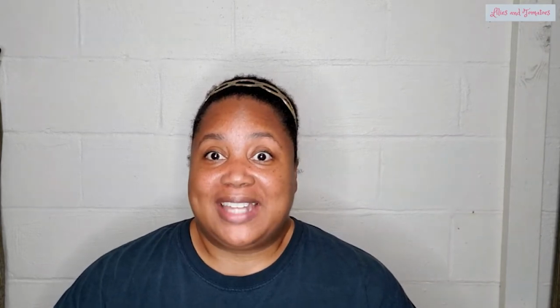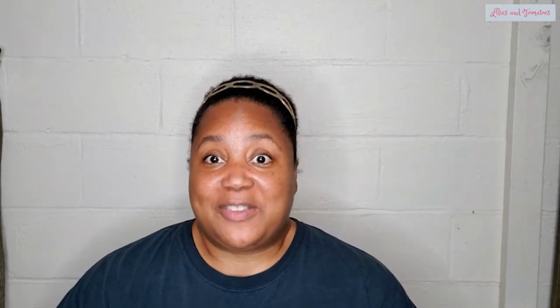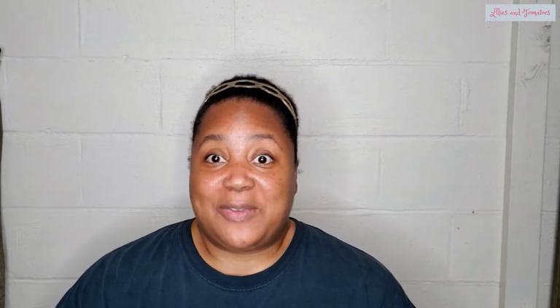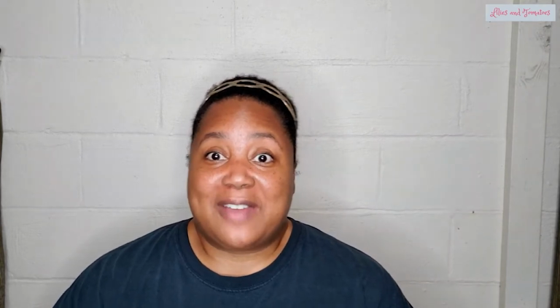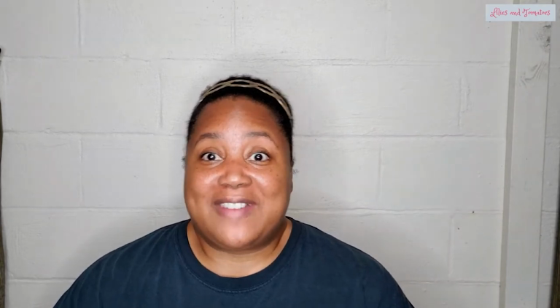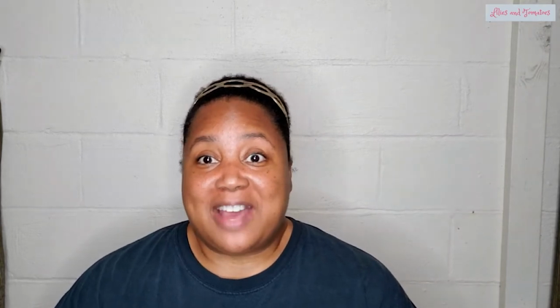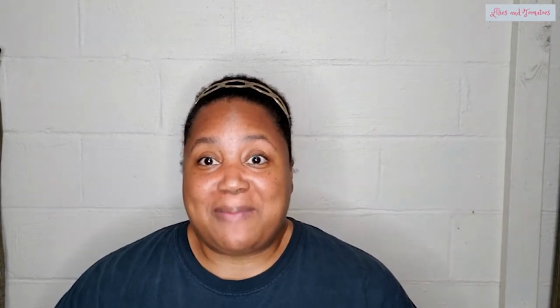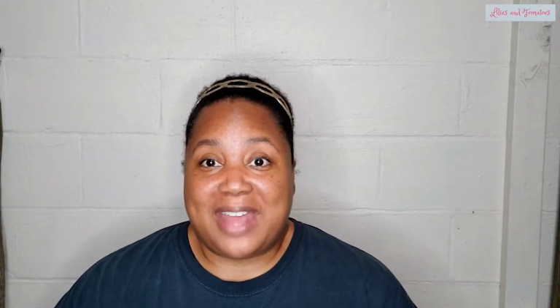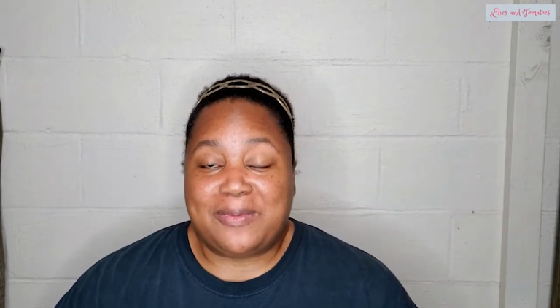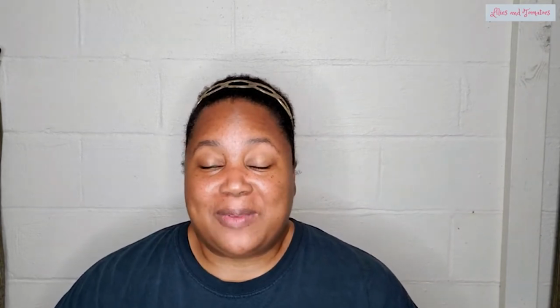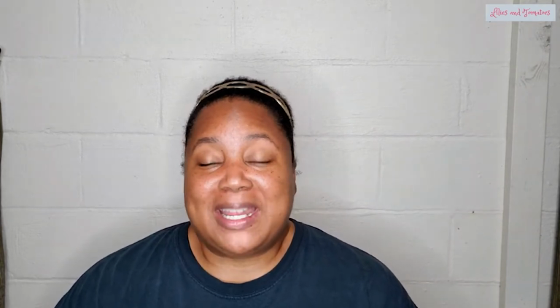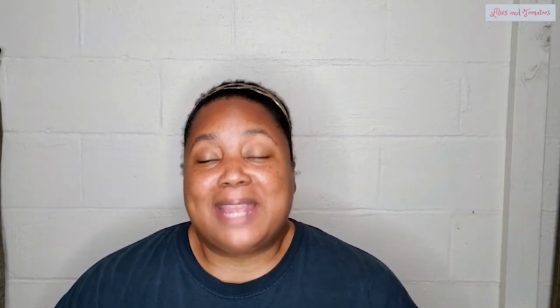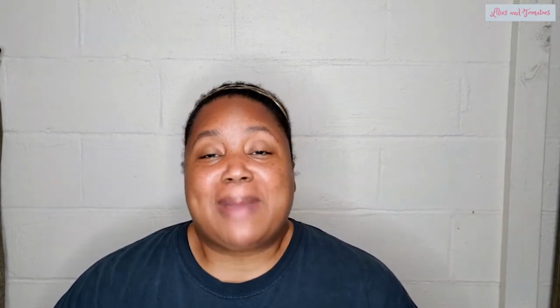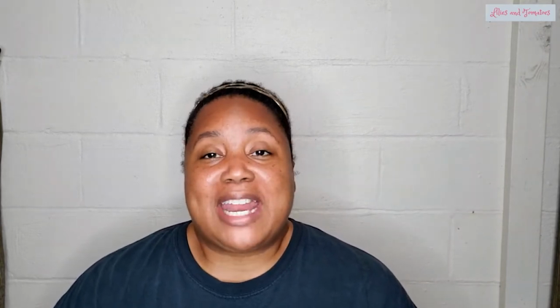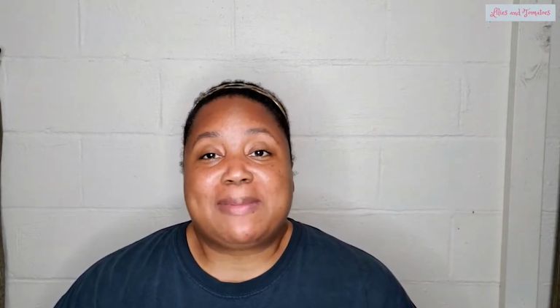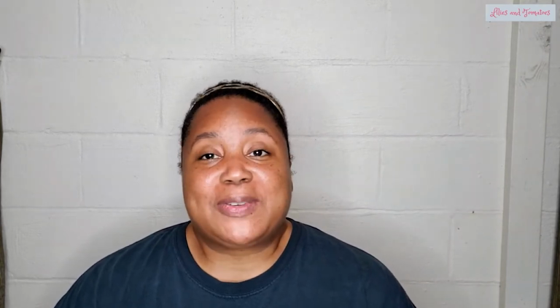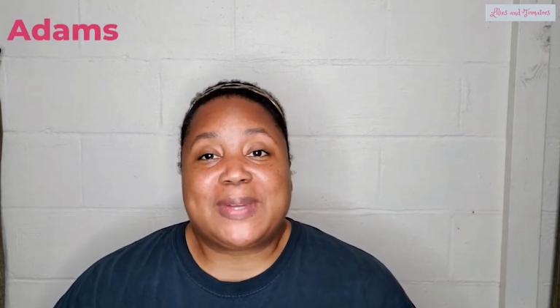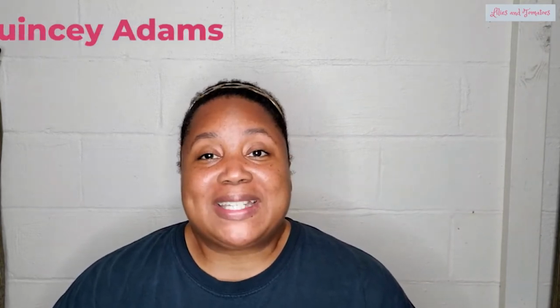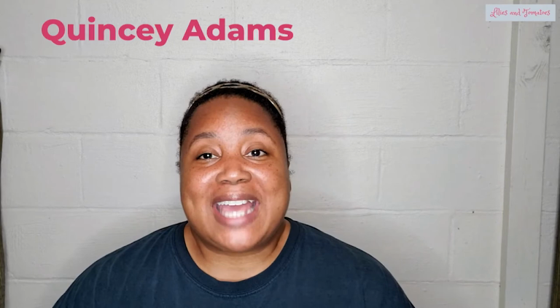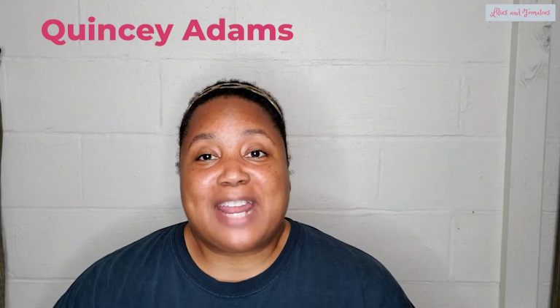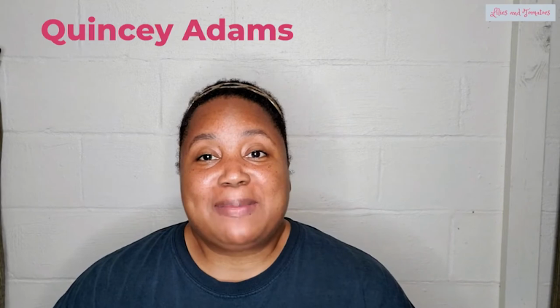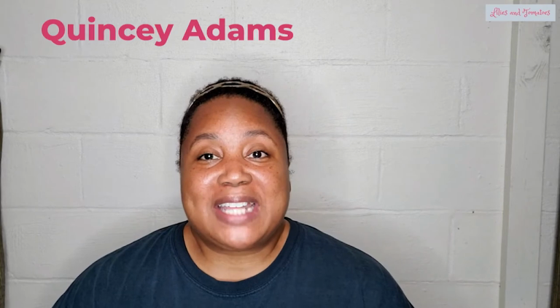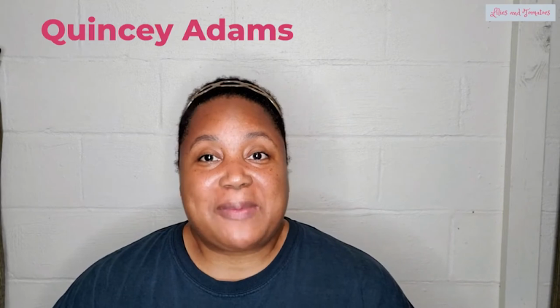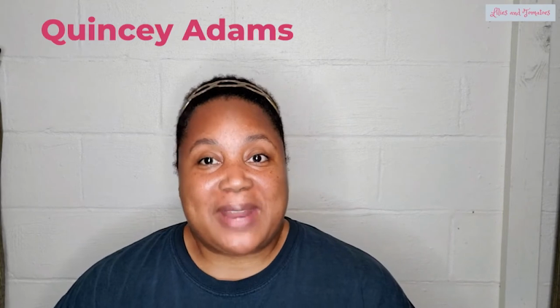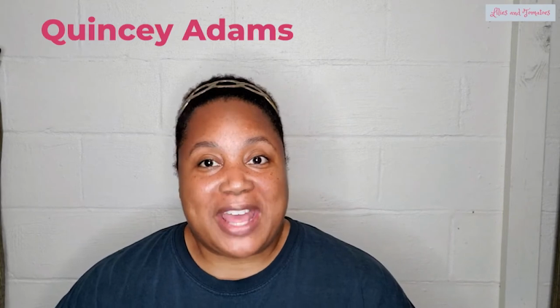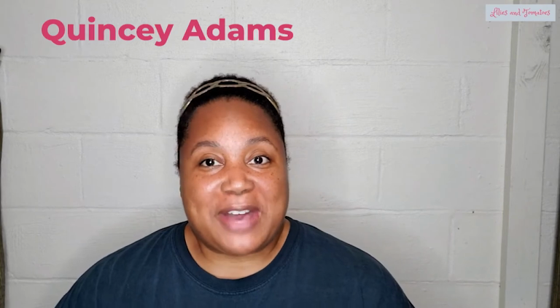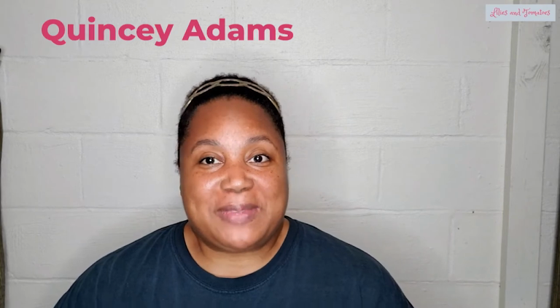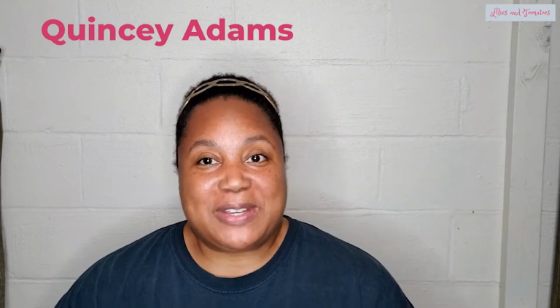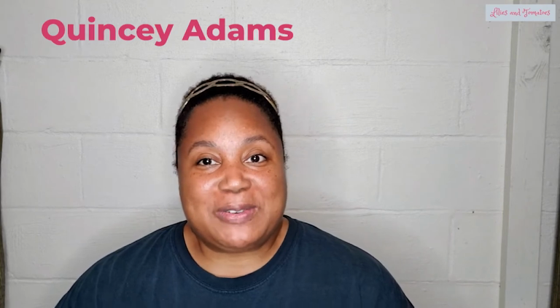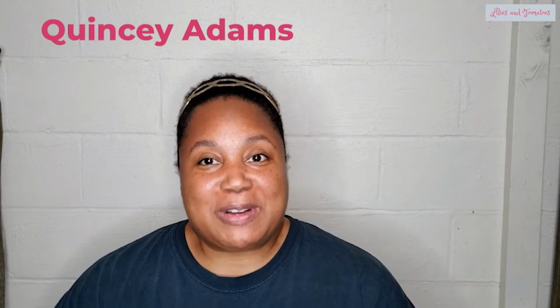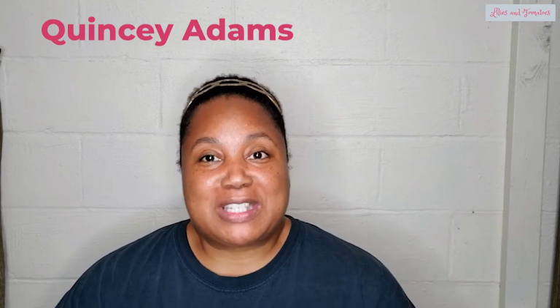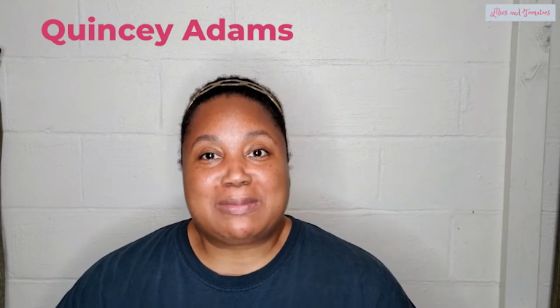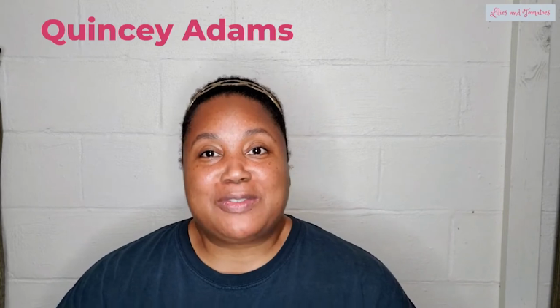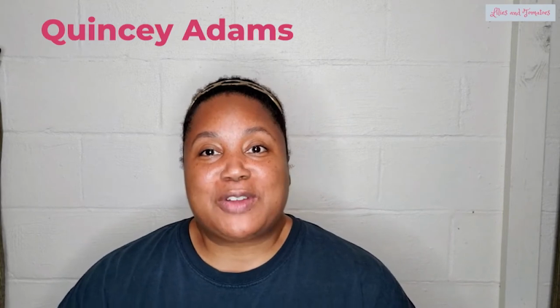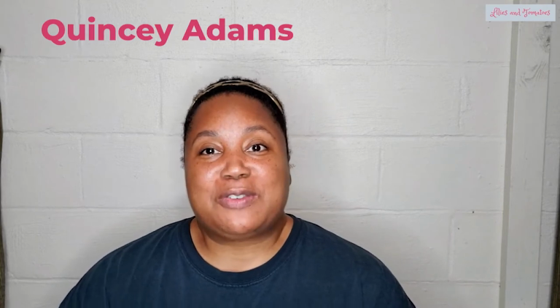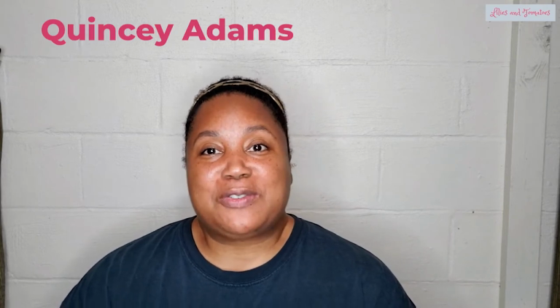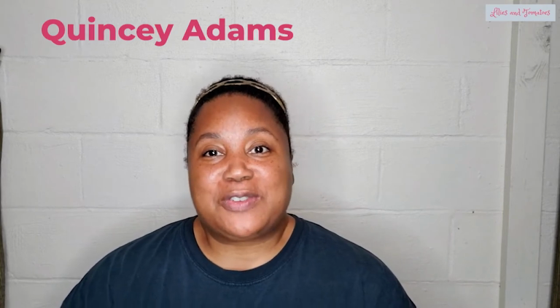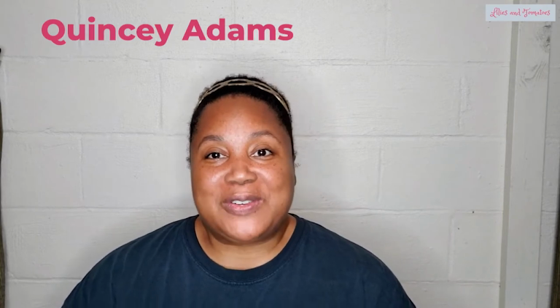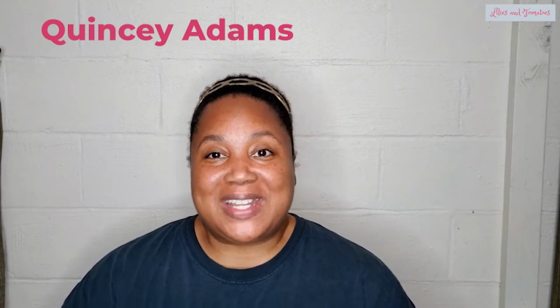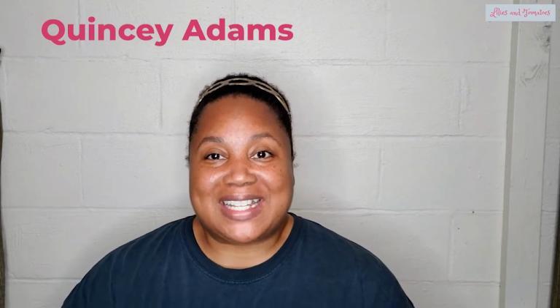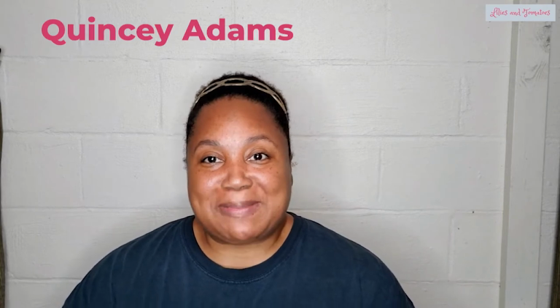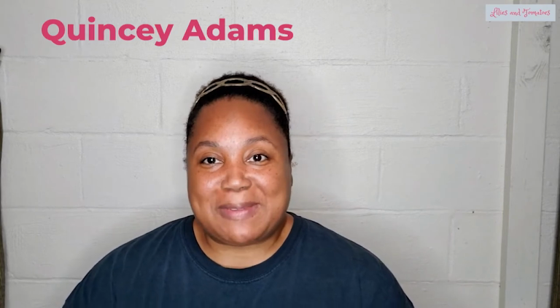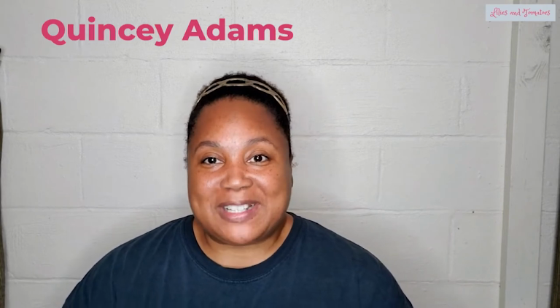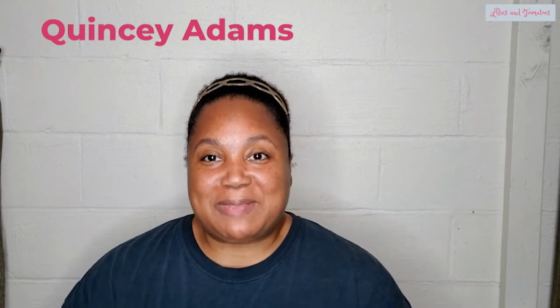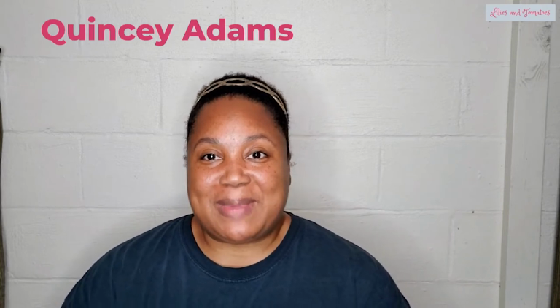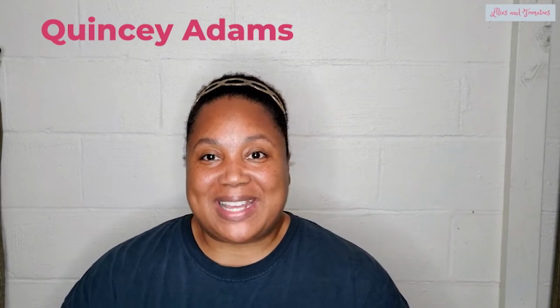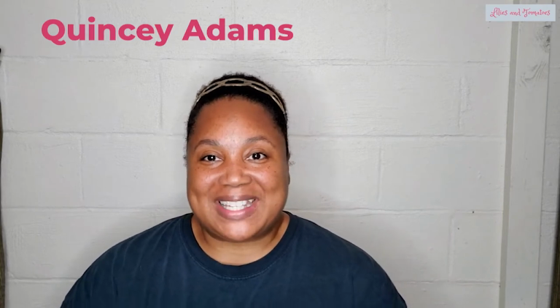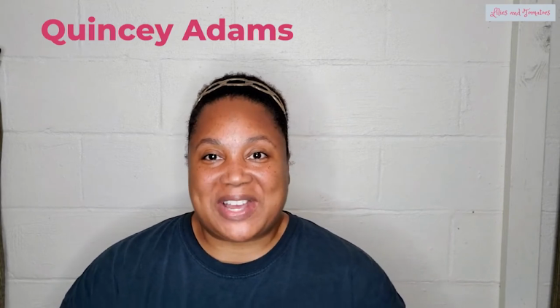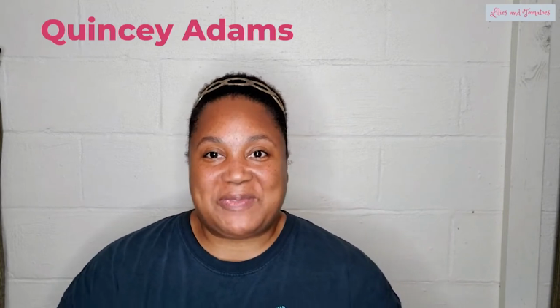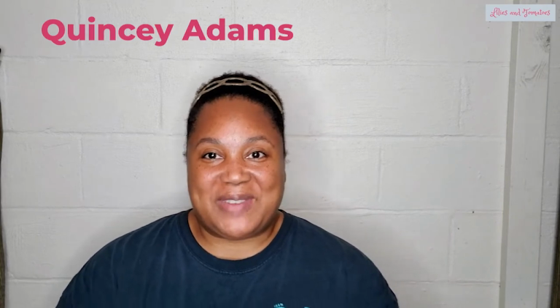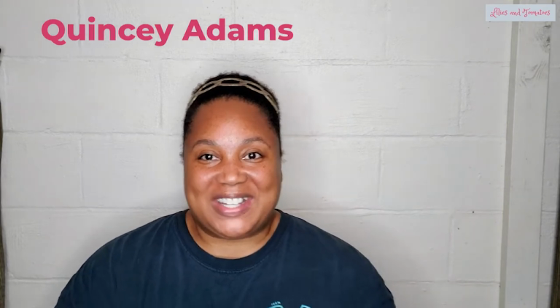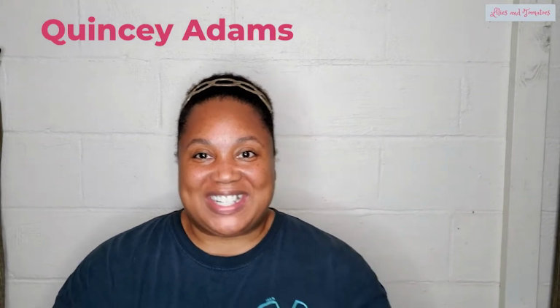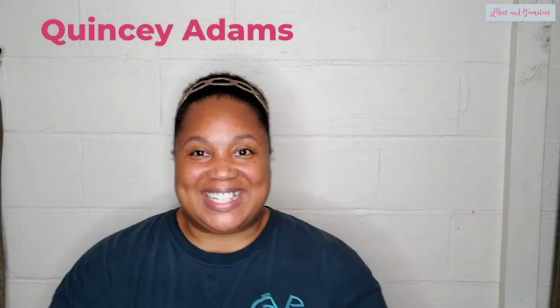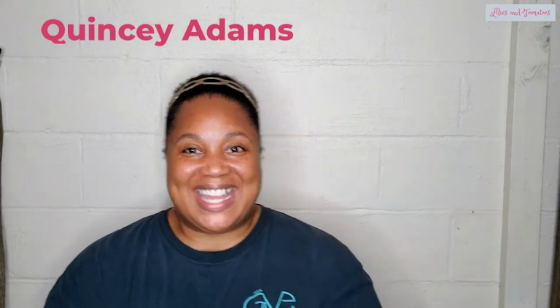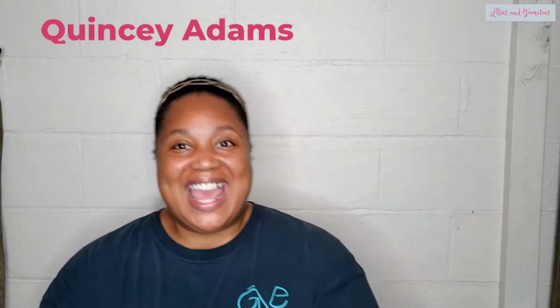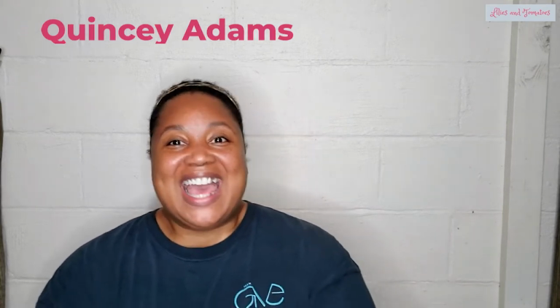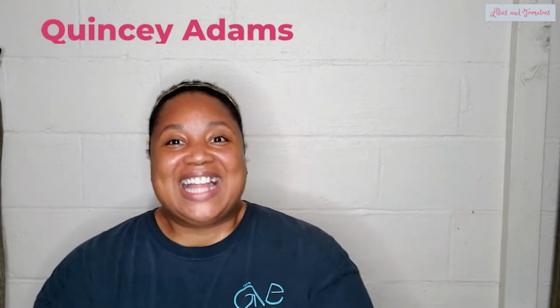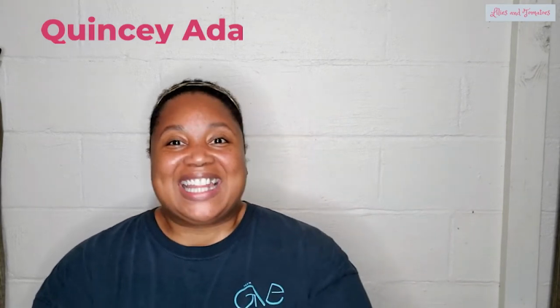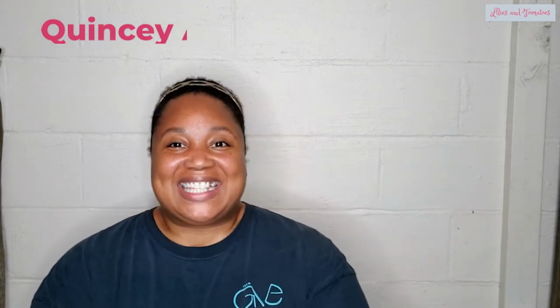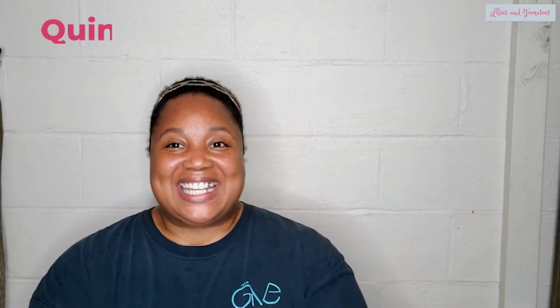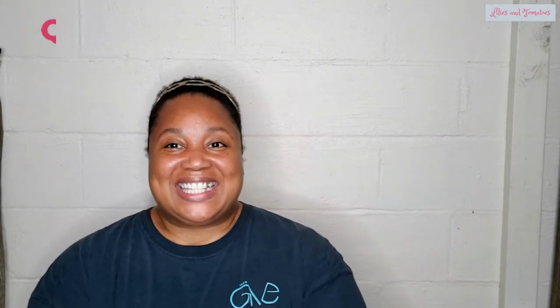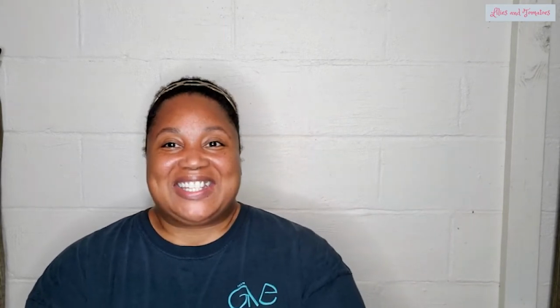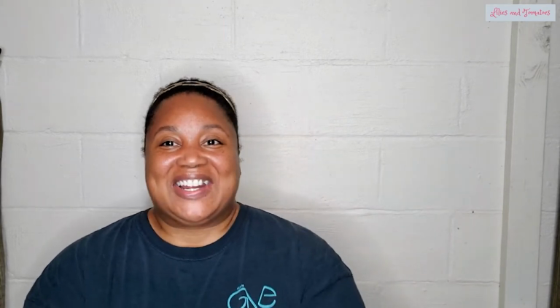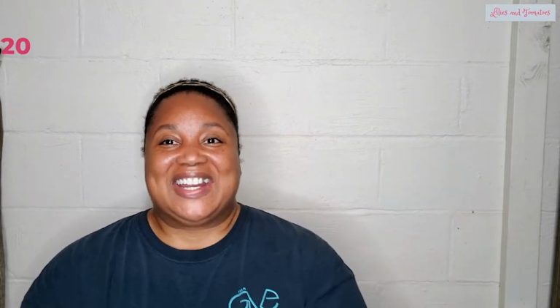If we have not met, my name is Quincy Adams and I want to help you grow some of your own food in a small space on a budget. Let's get started.